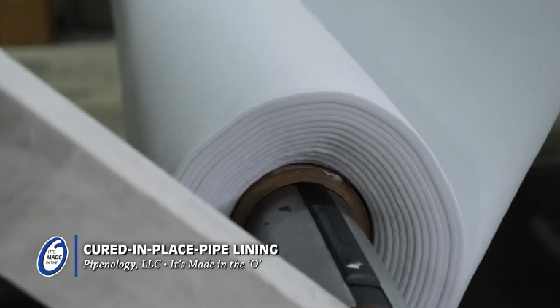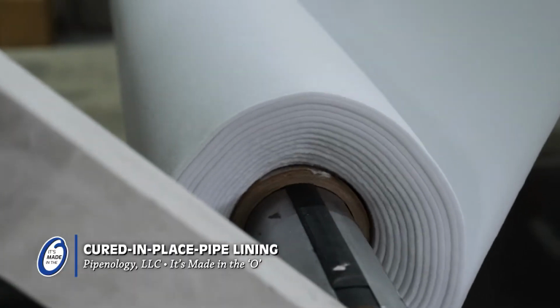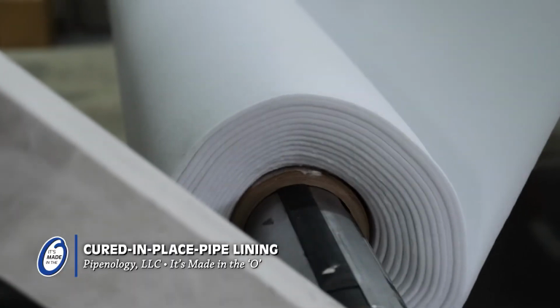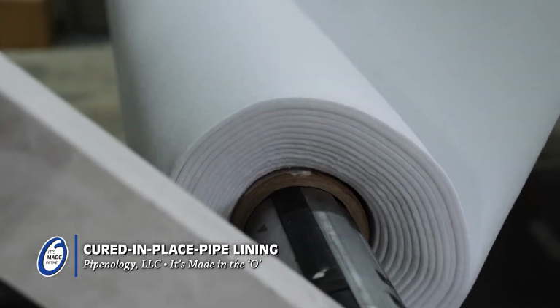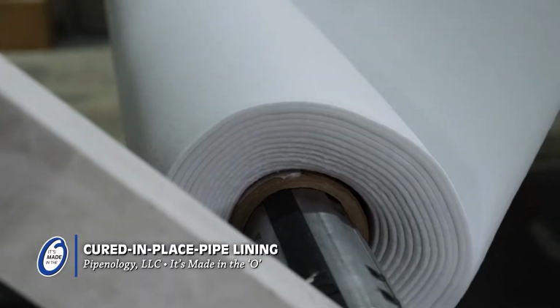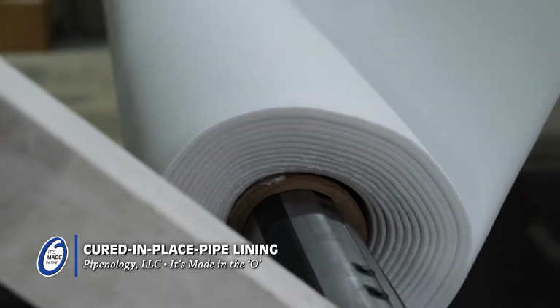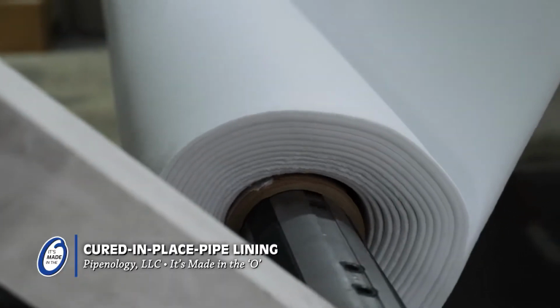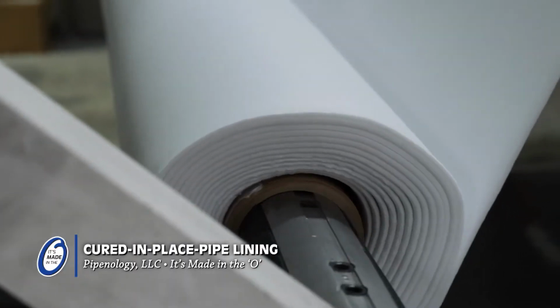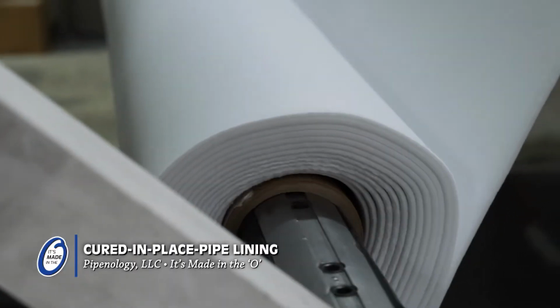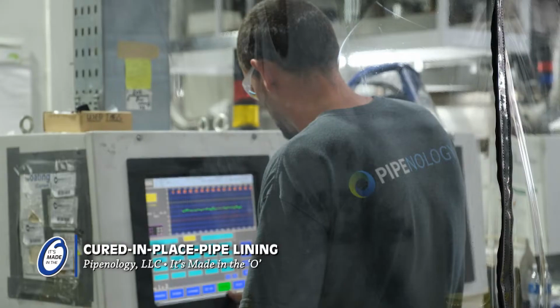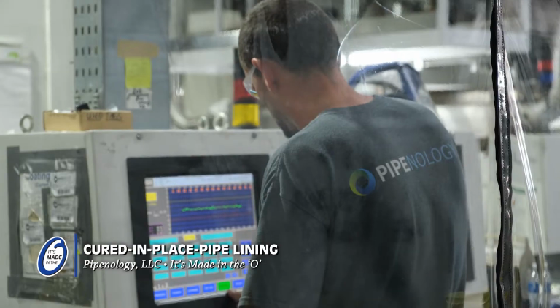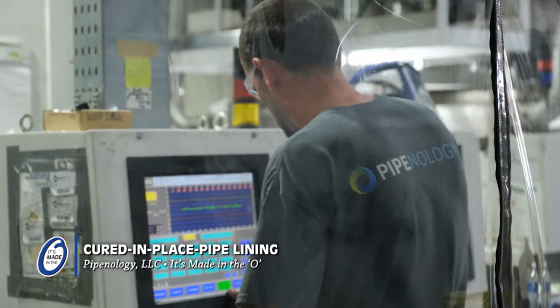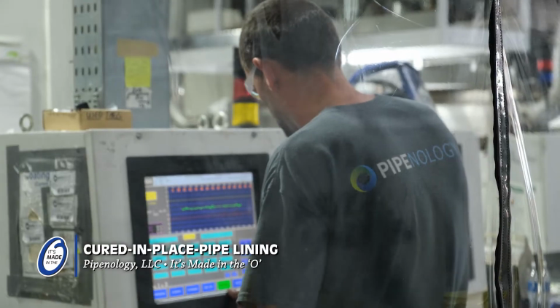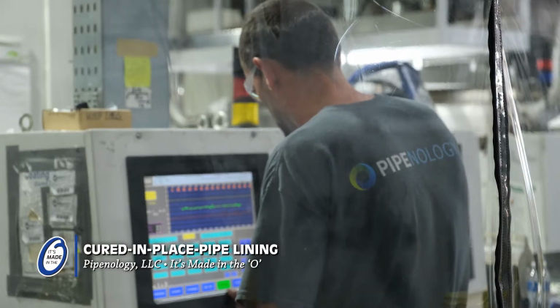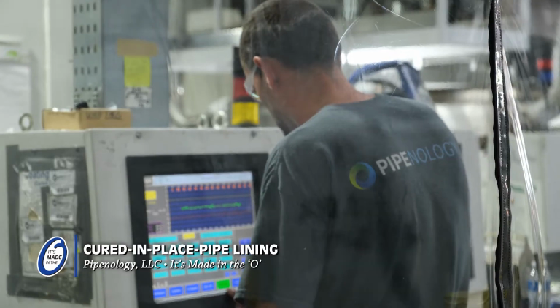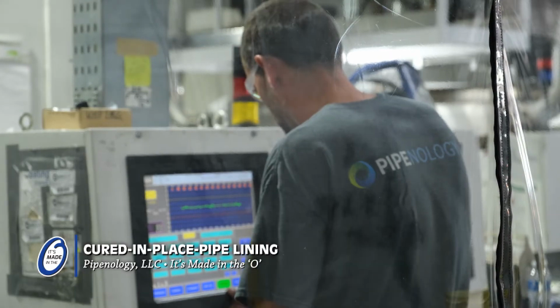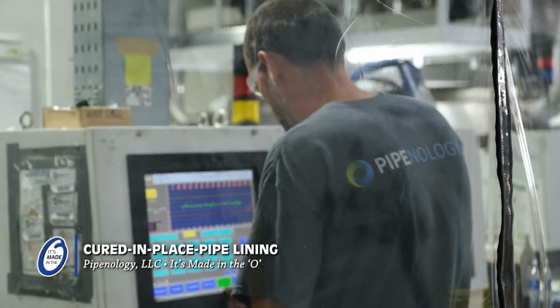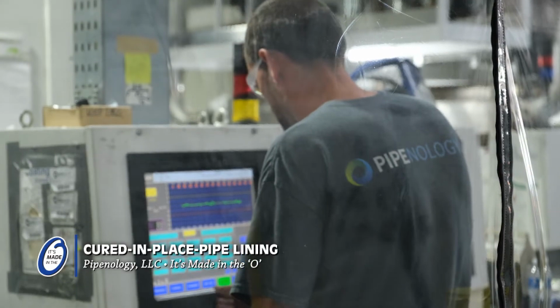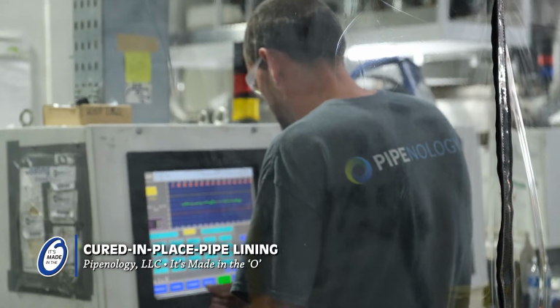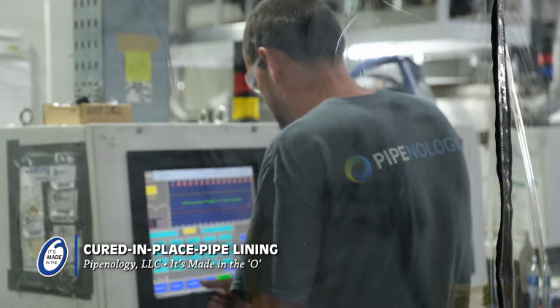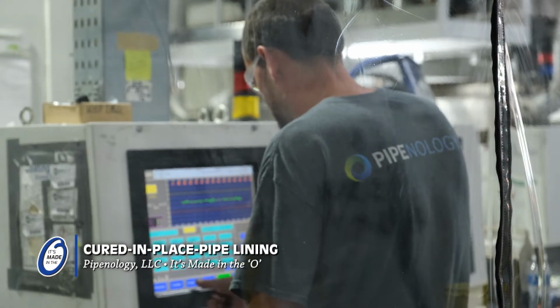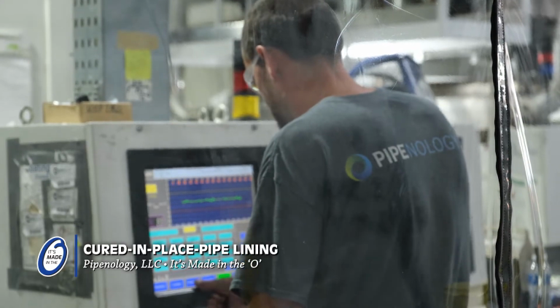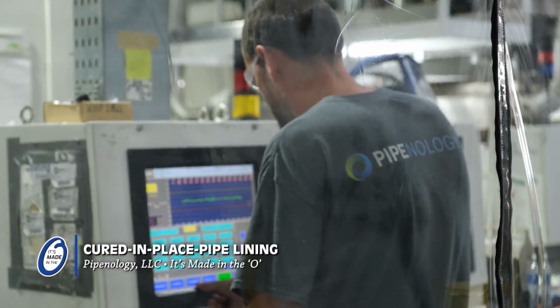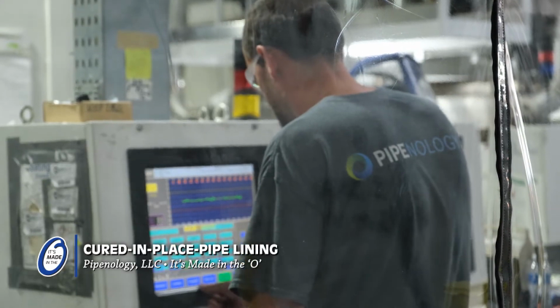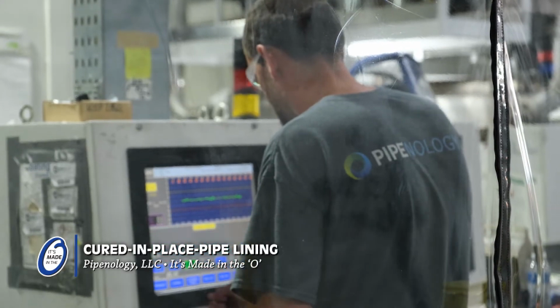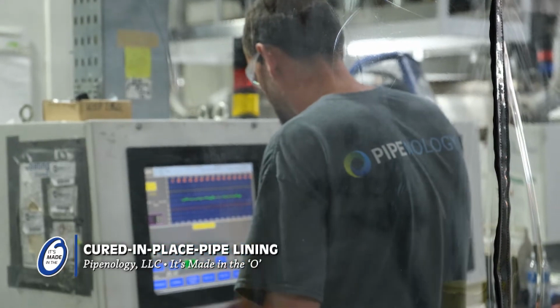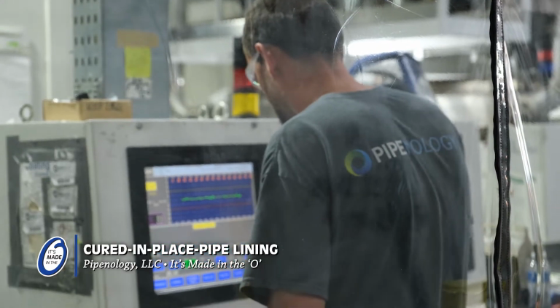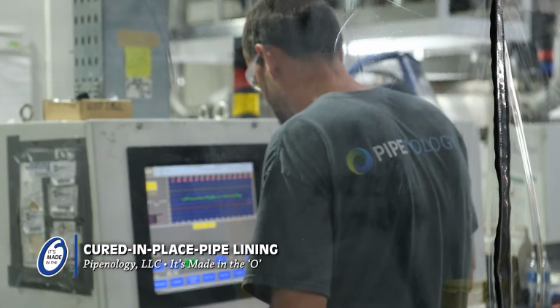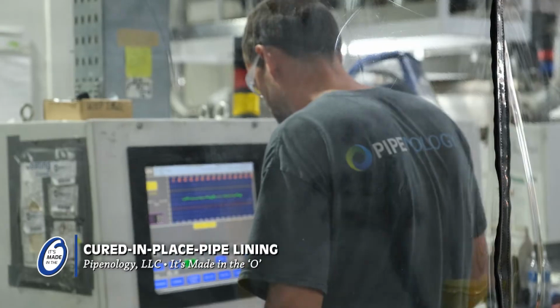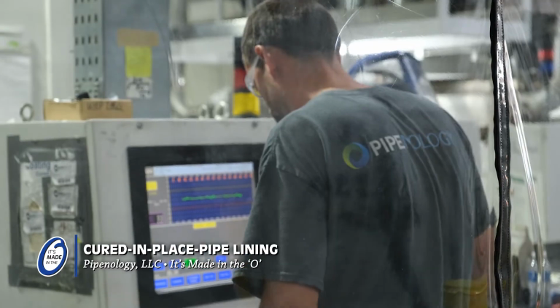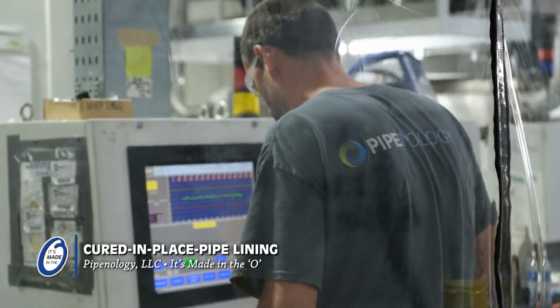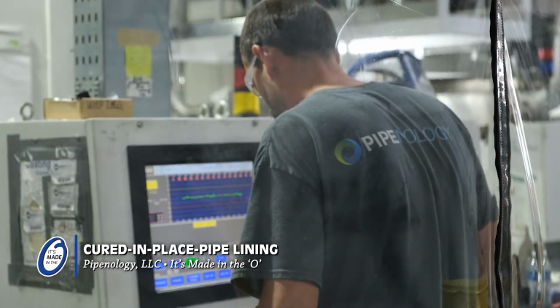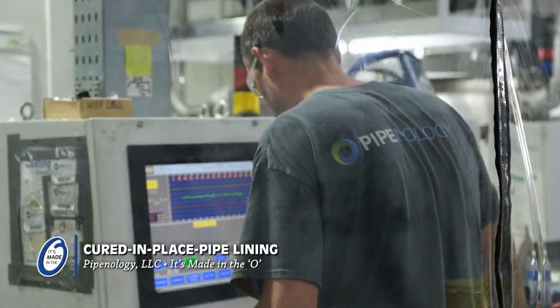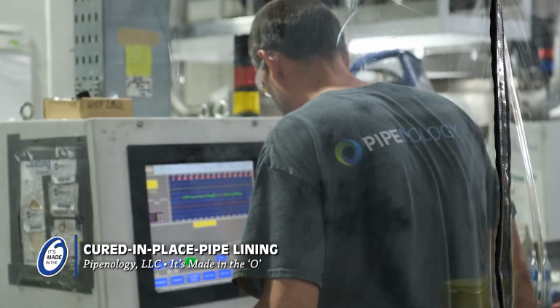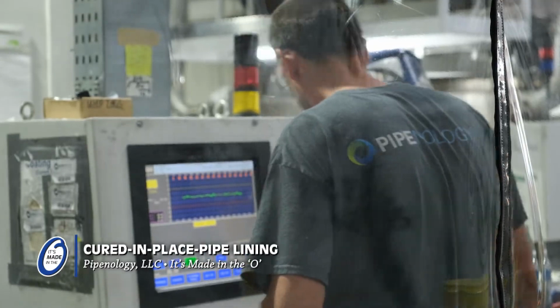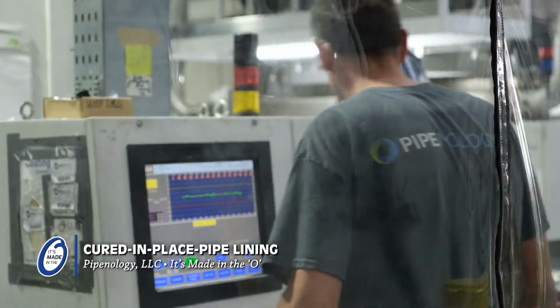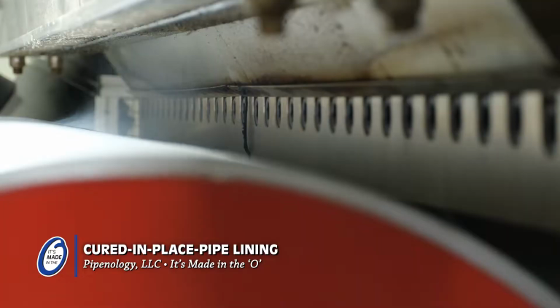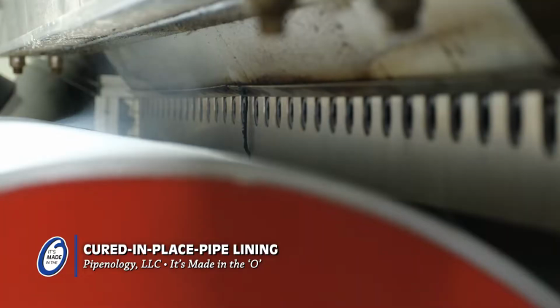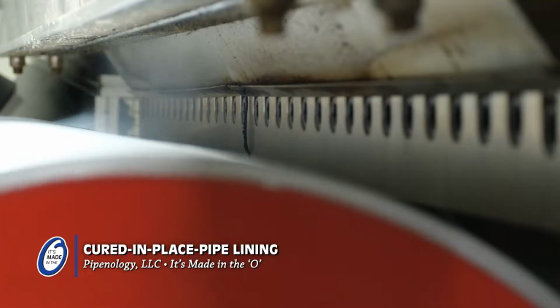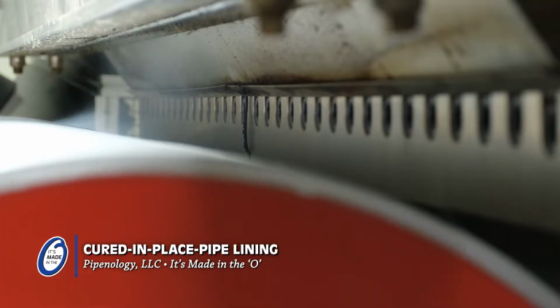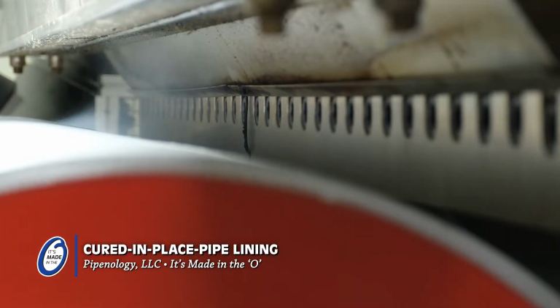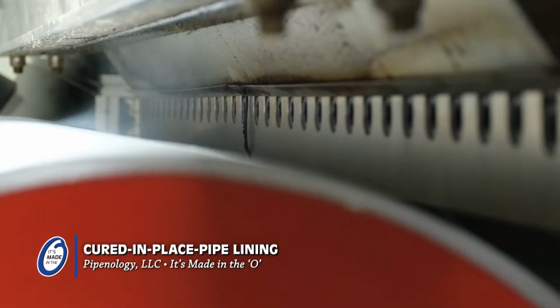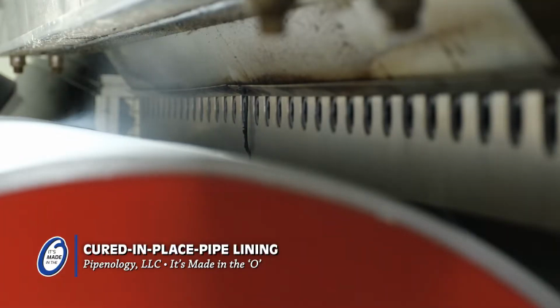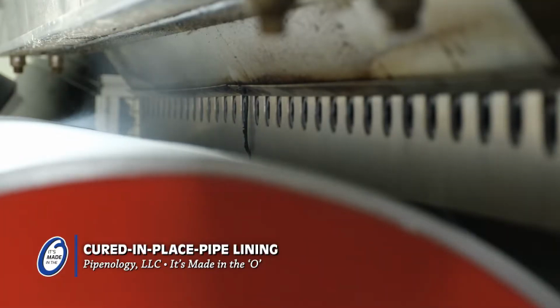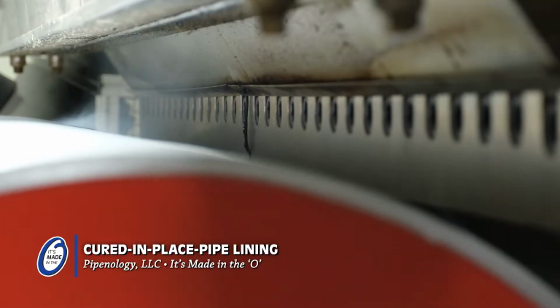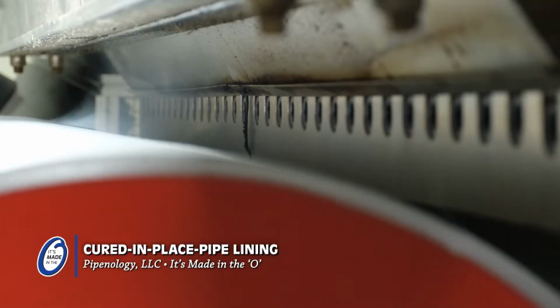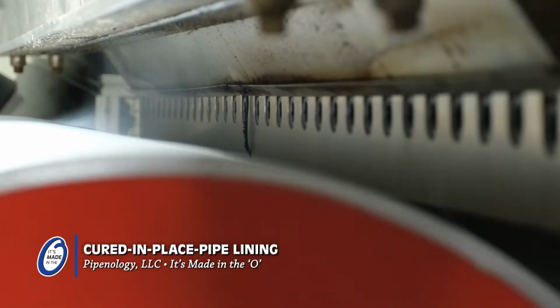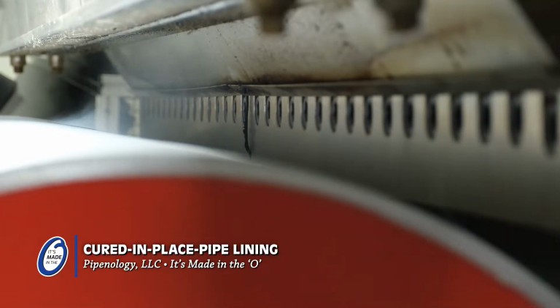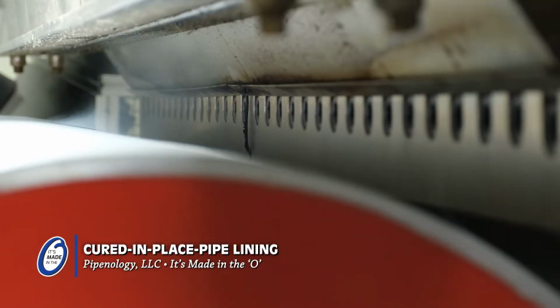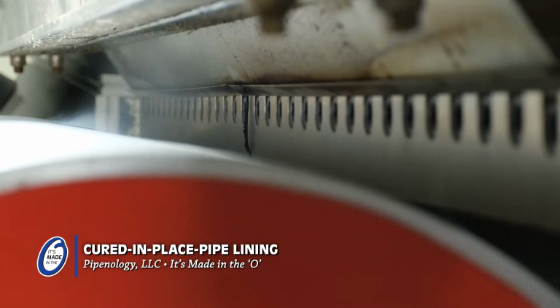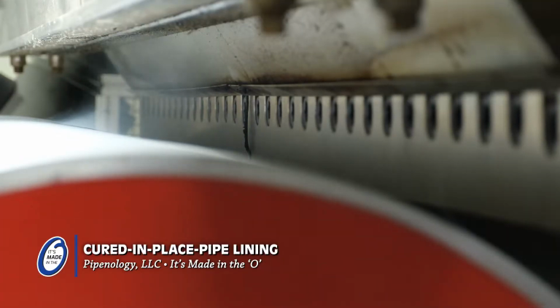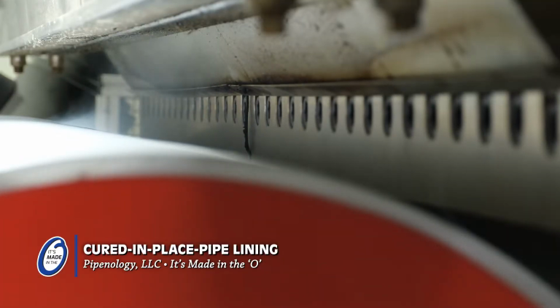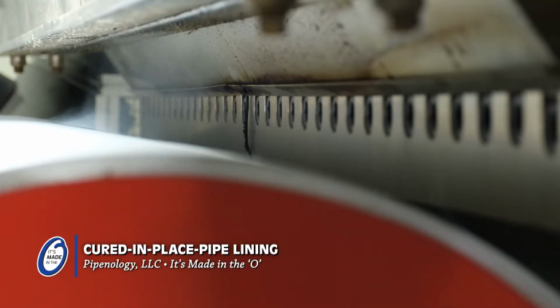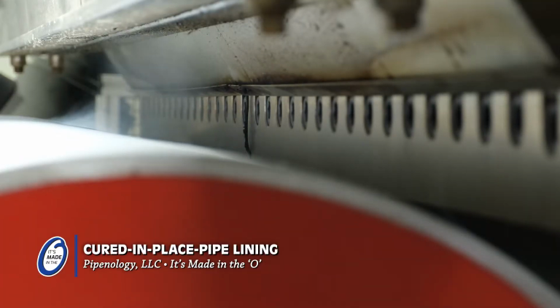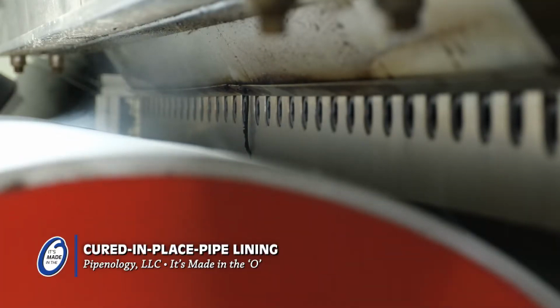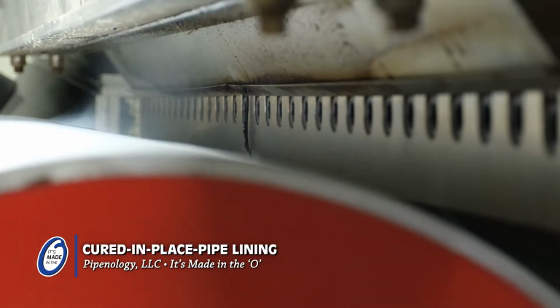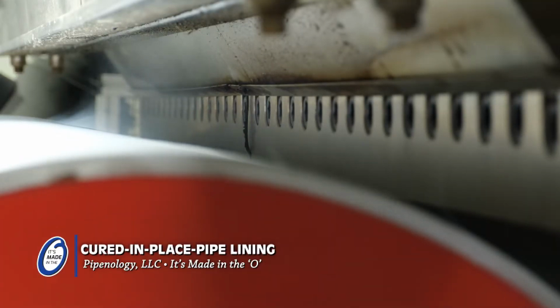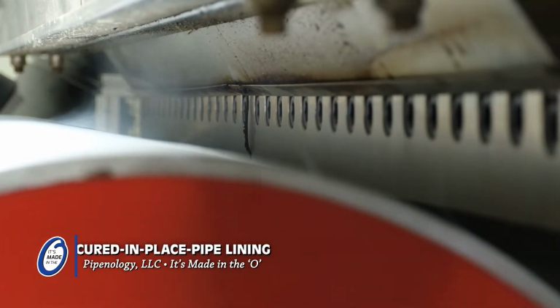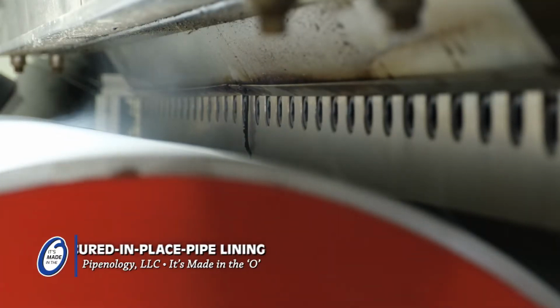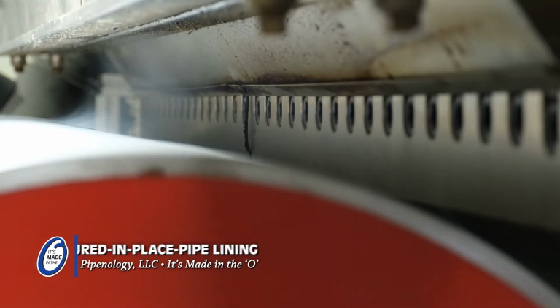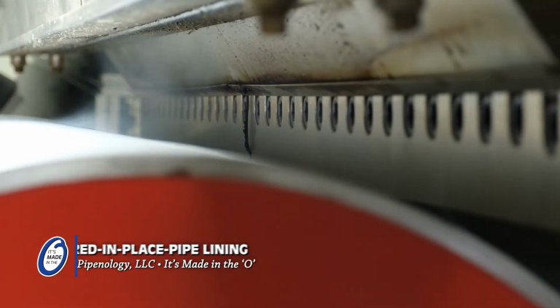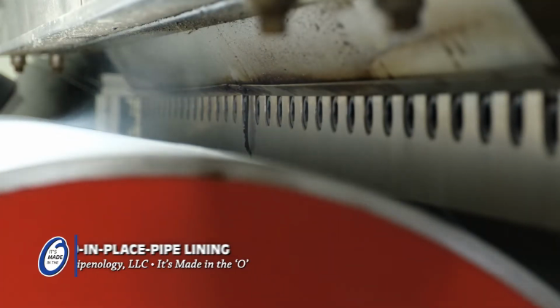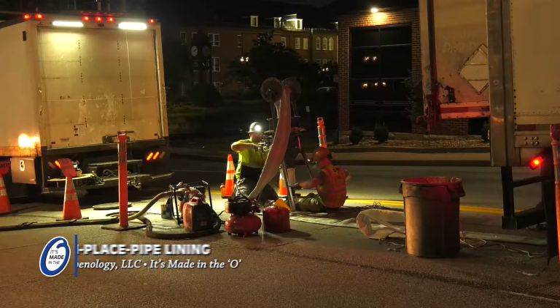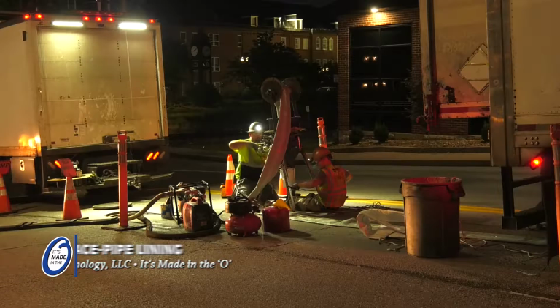Today on Made in the O, we're going to get a special behind-the-scenes peek at how Pipenology manufactures their CIPP liners, and how they get installed in sewer systems around the country.